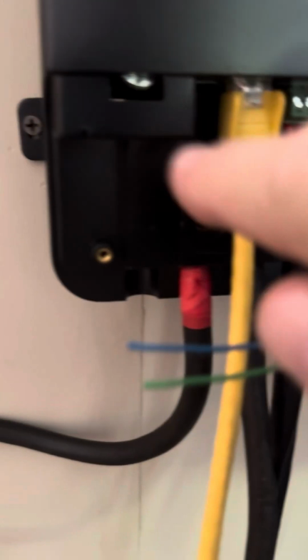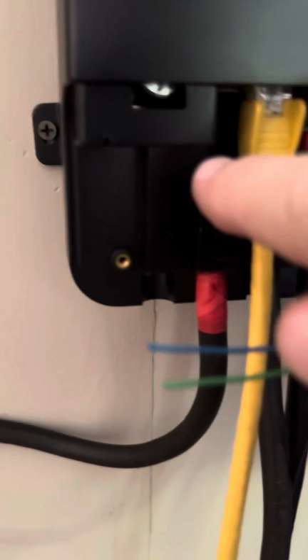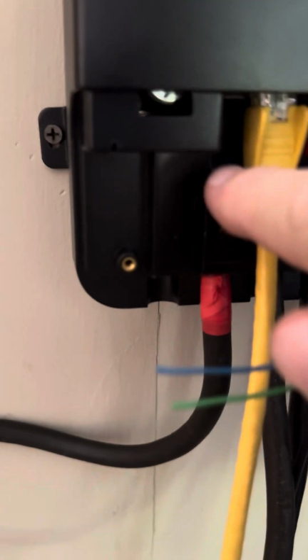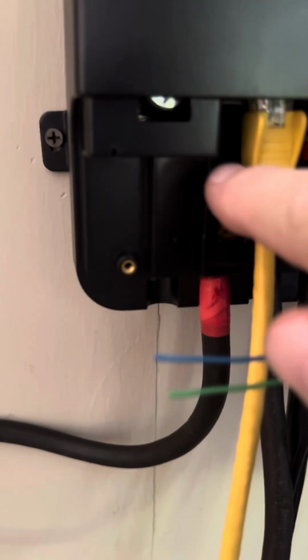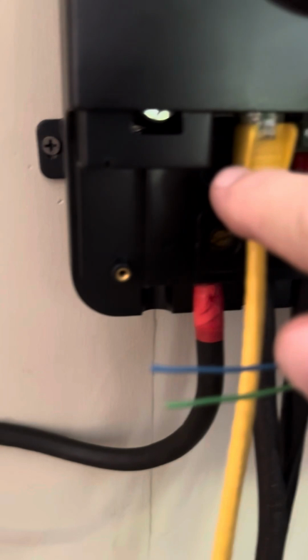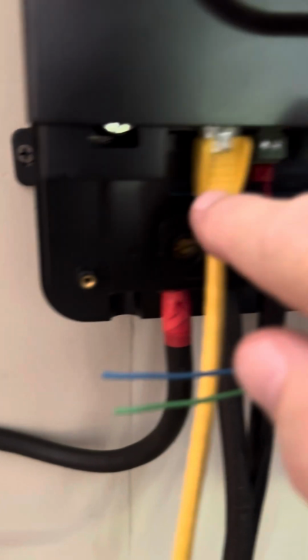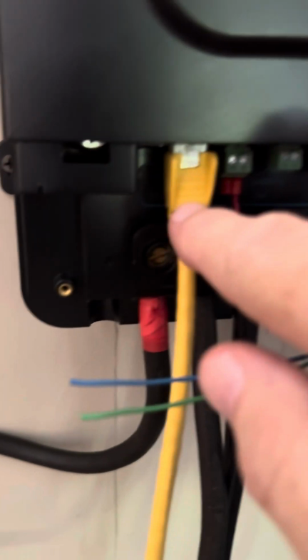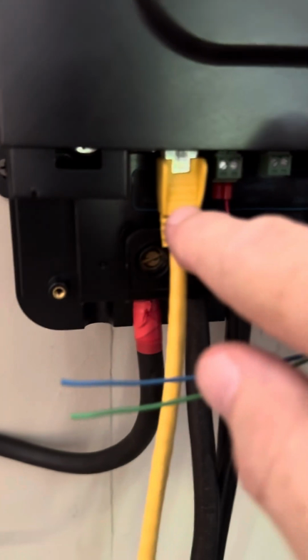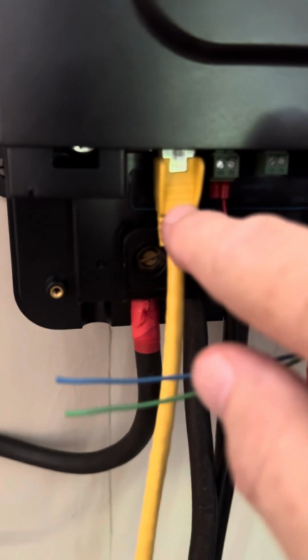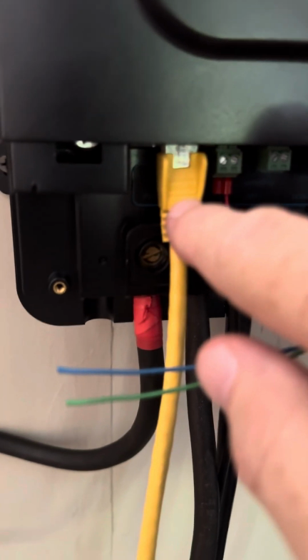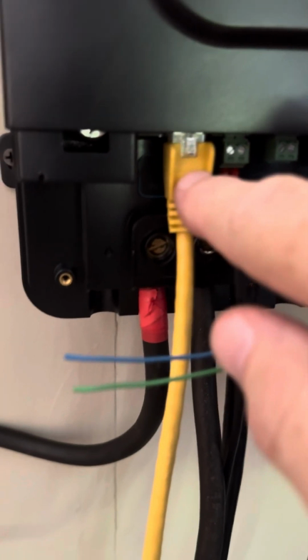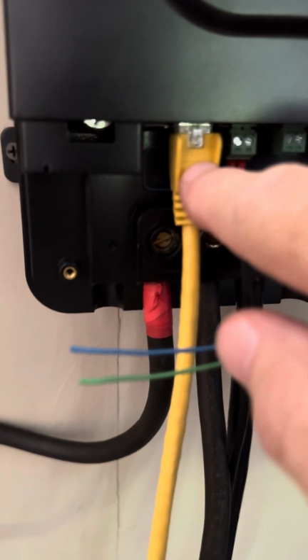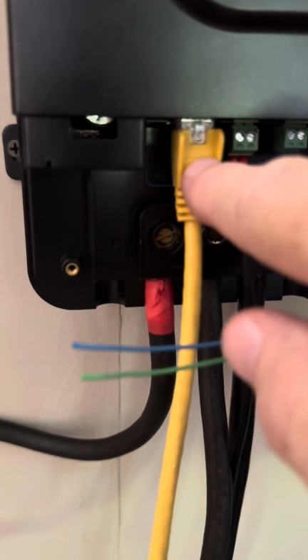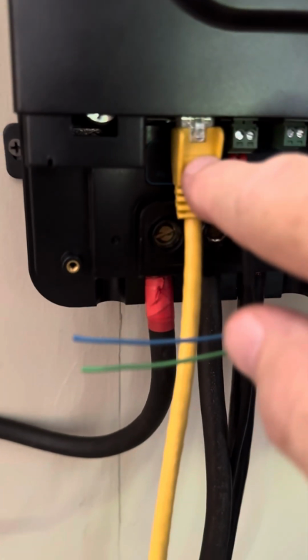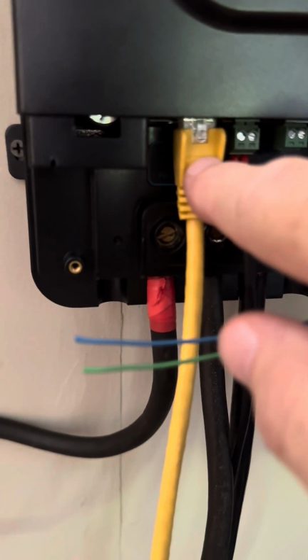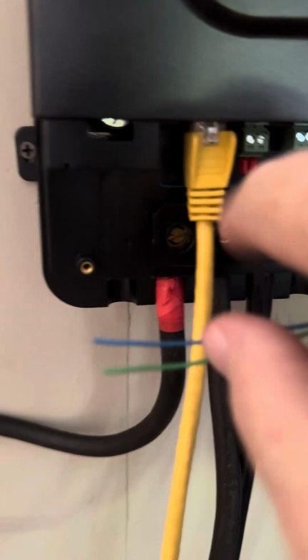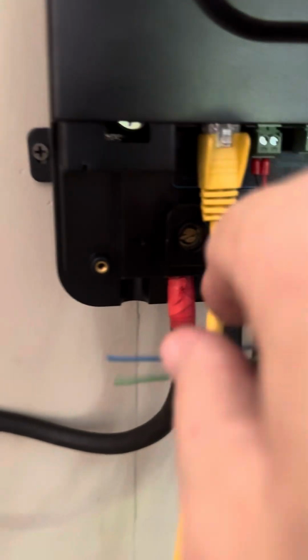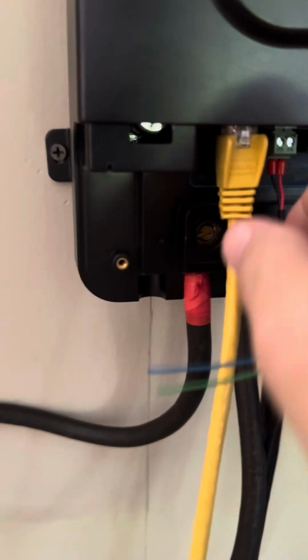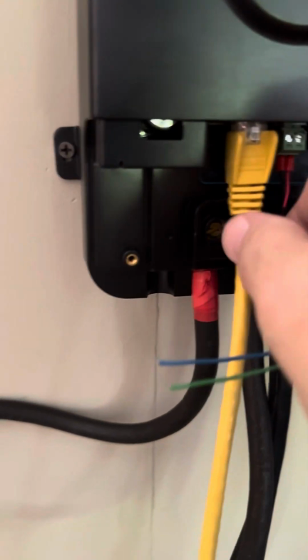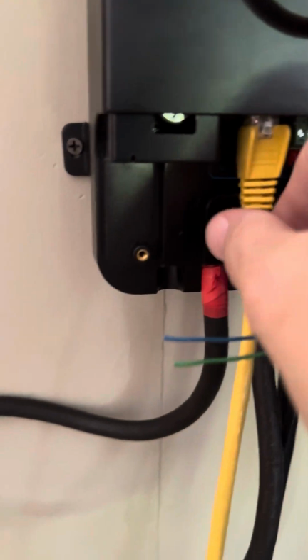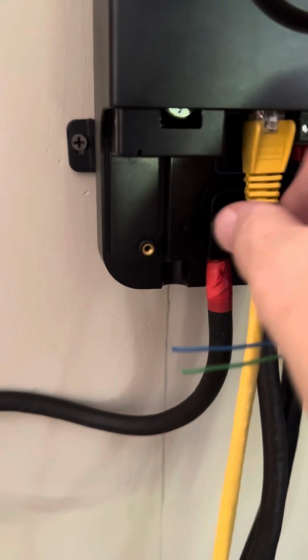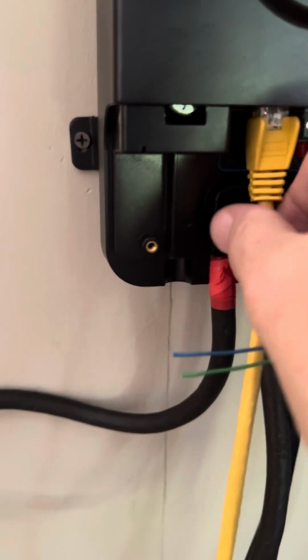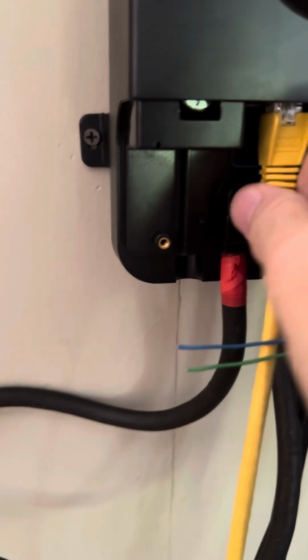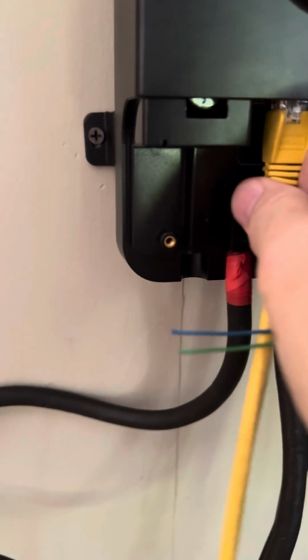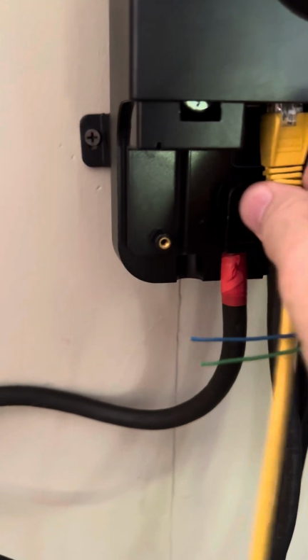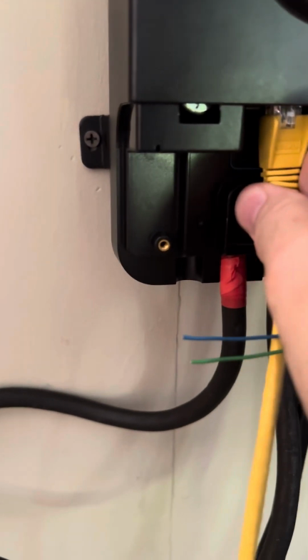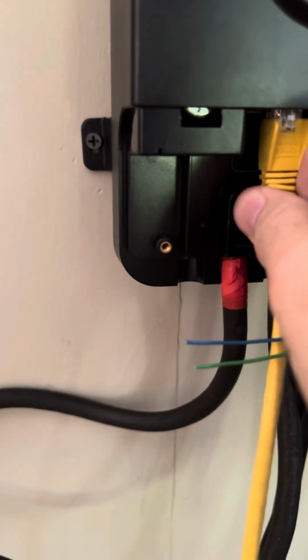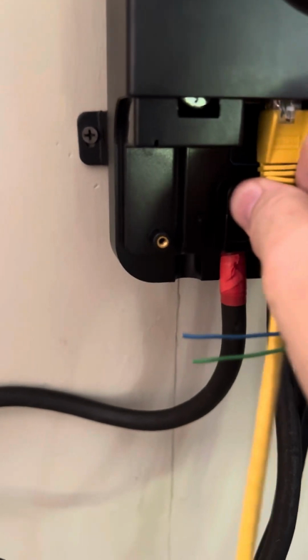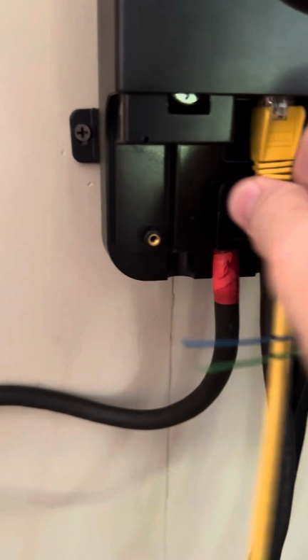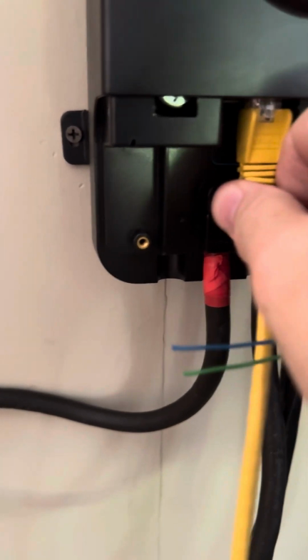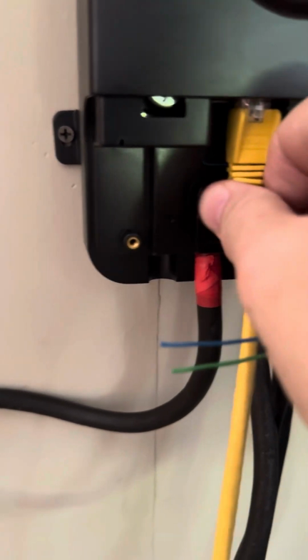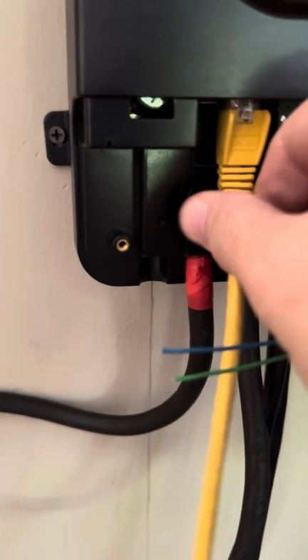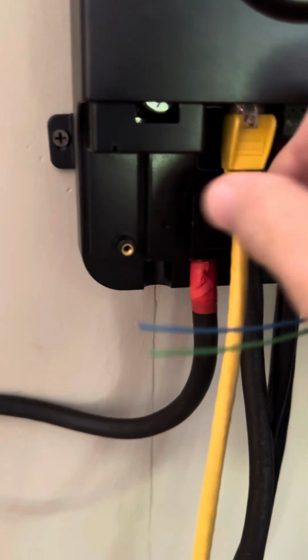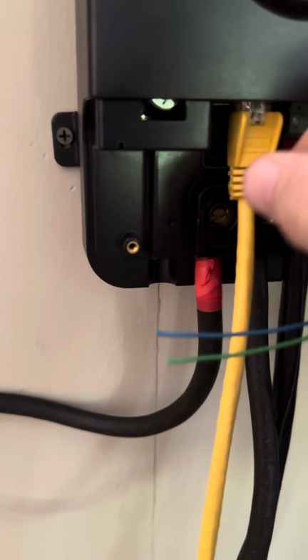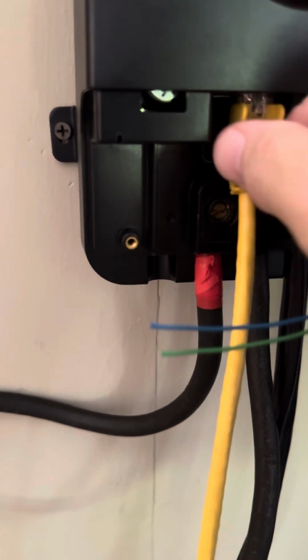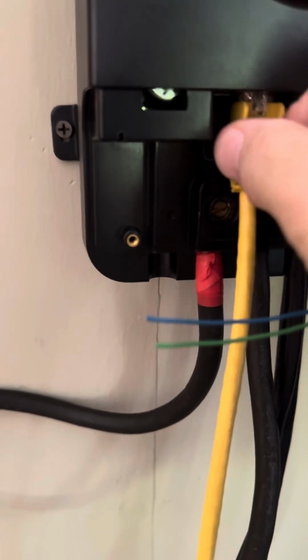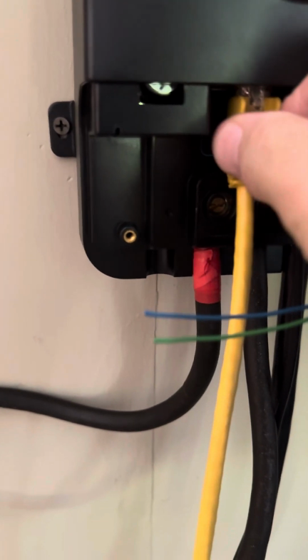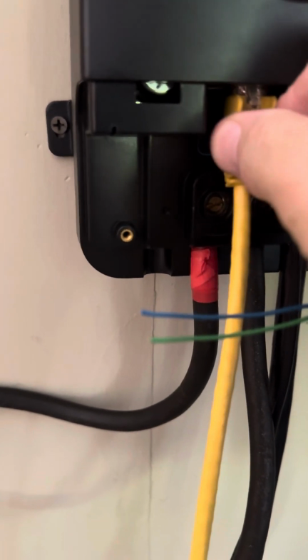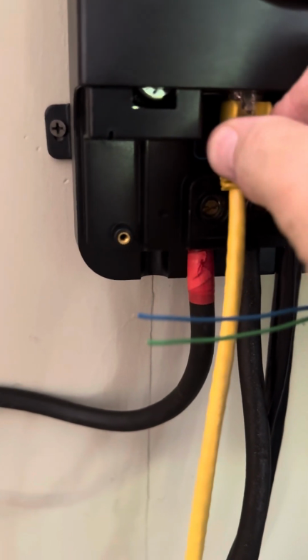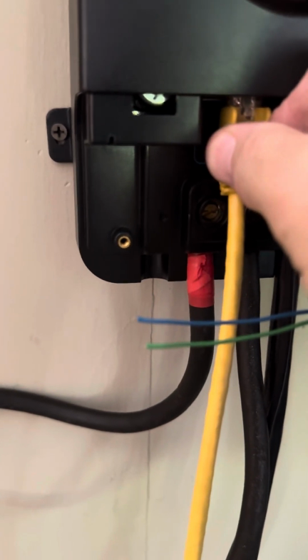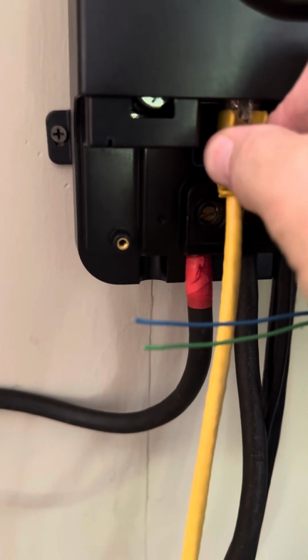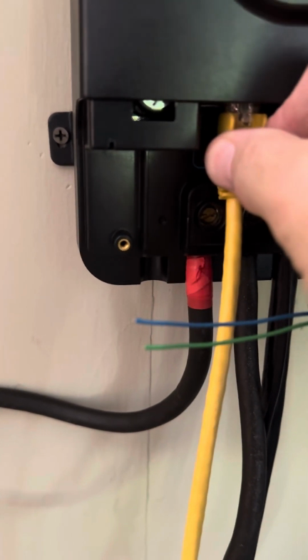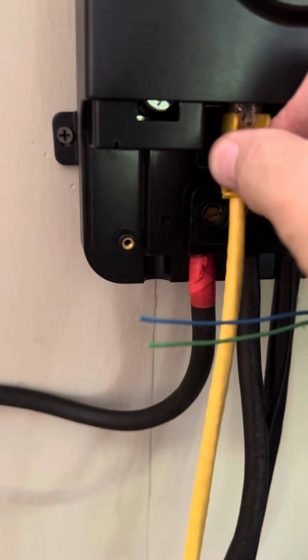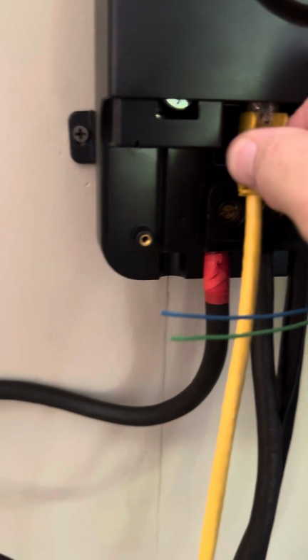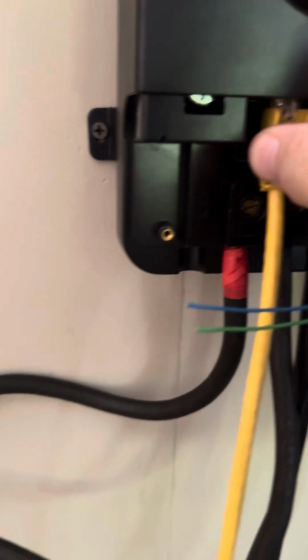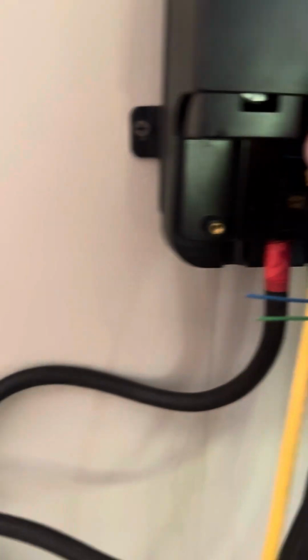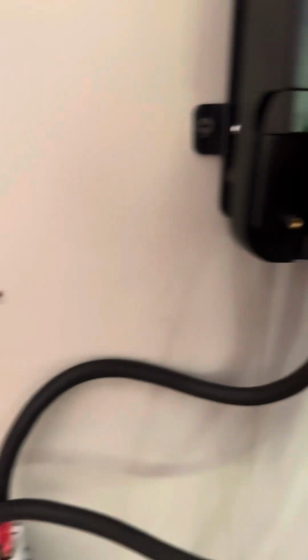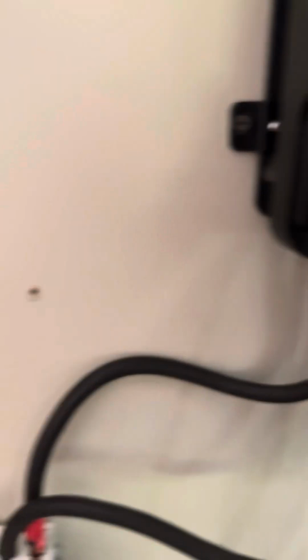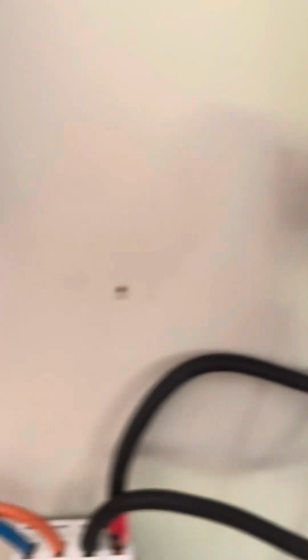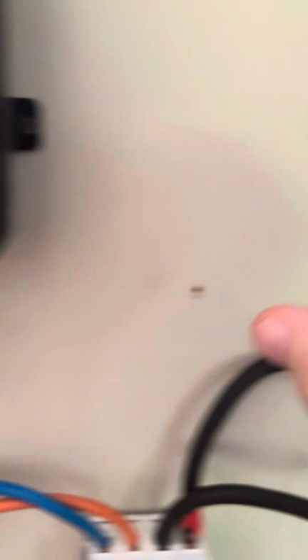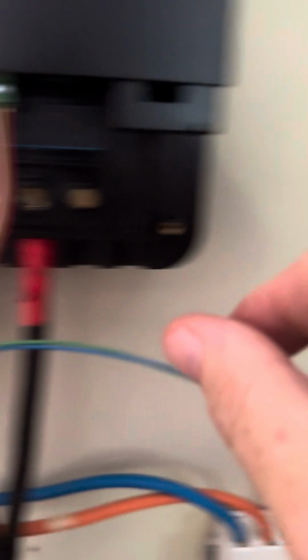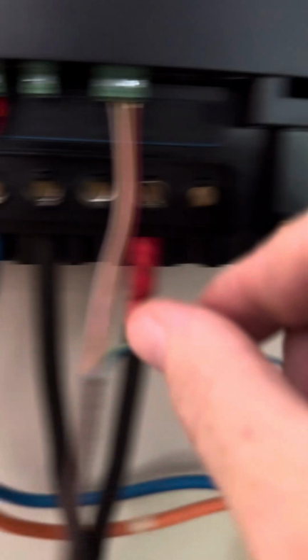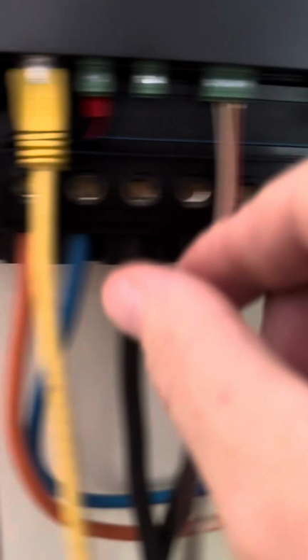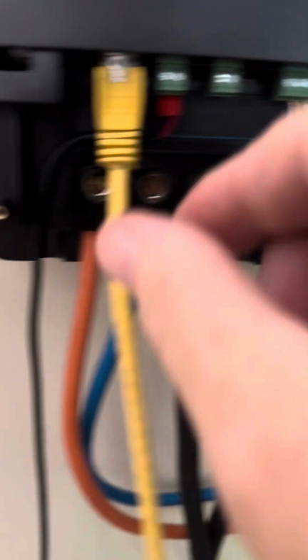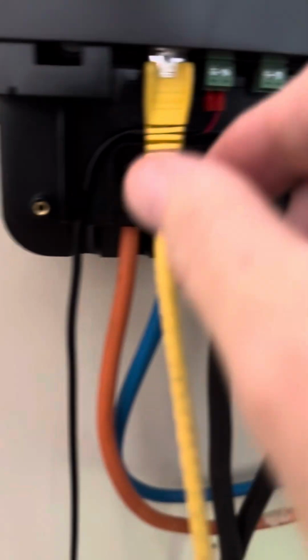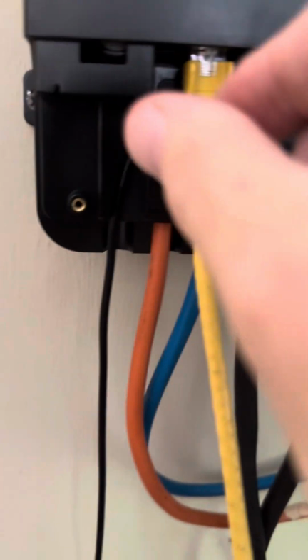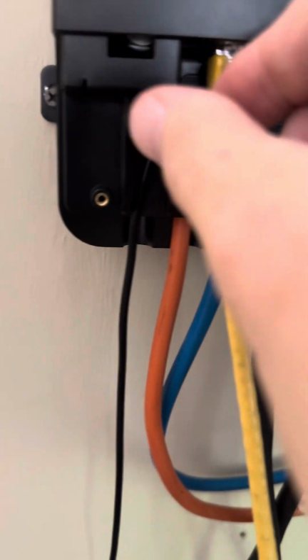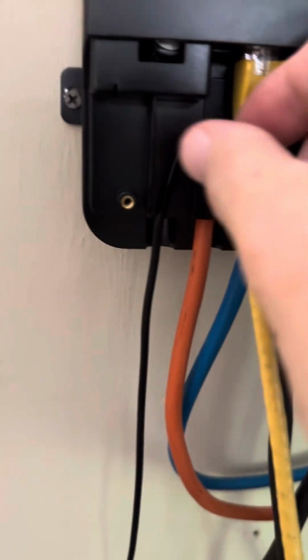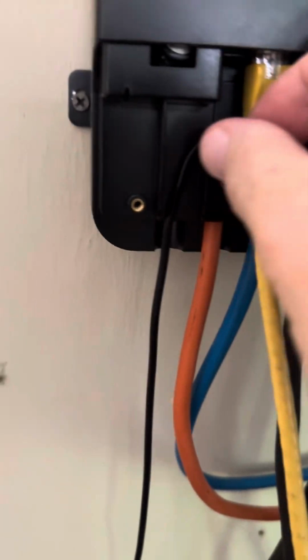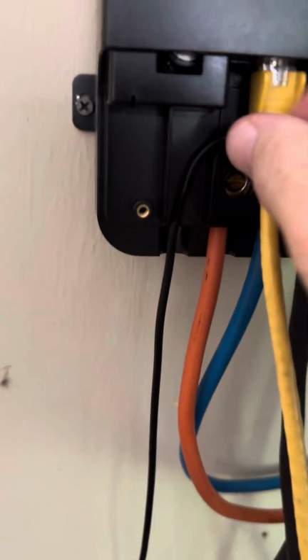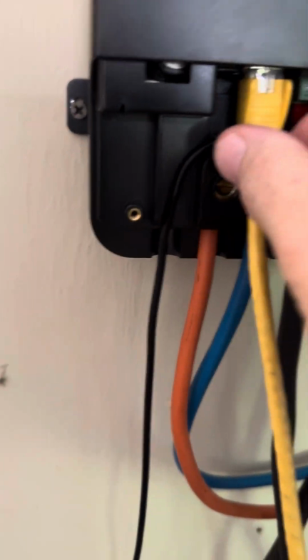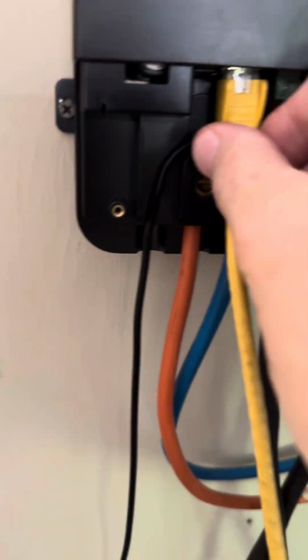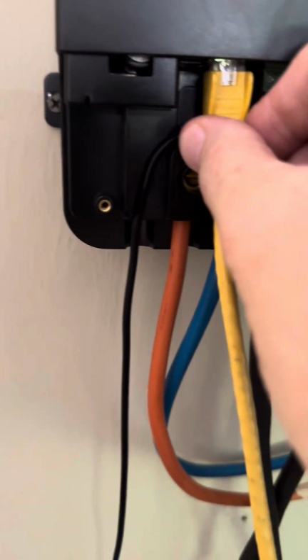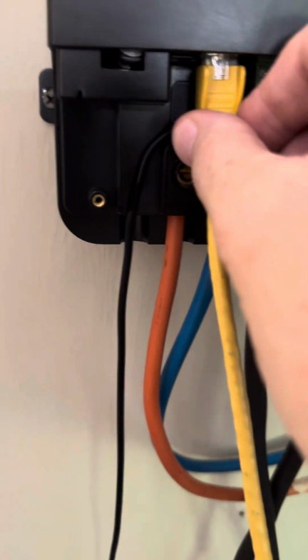You have to plug your RS-485 jack to an RJ-45 connection here, and here on both units.